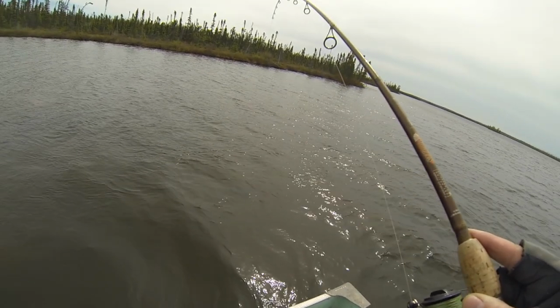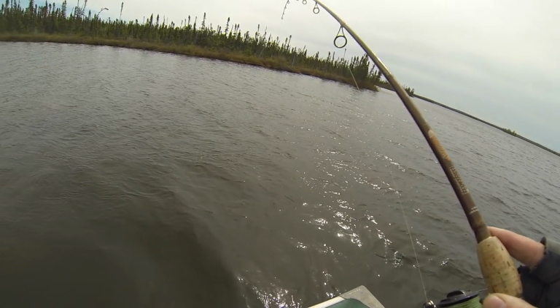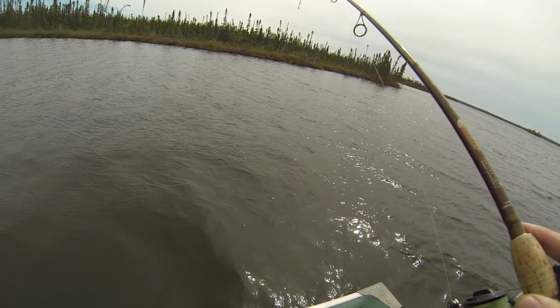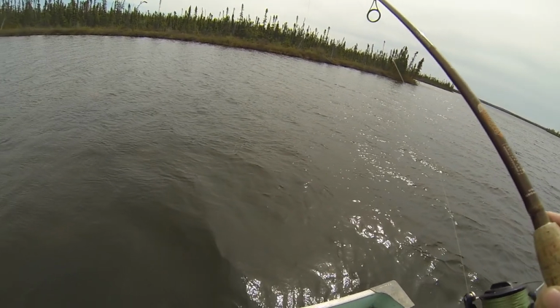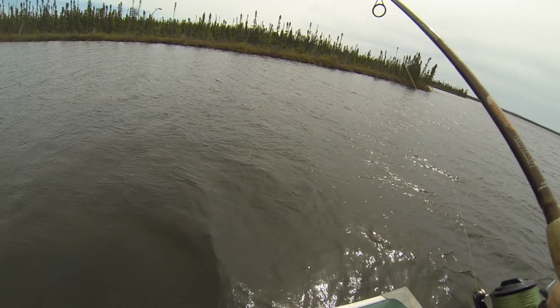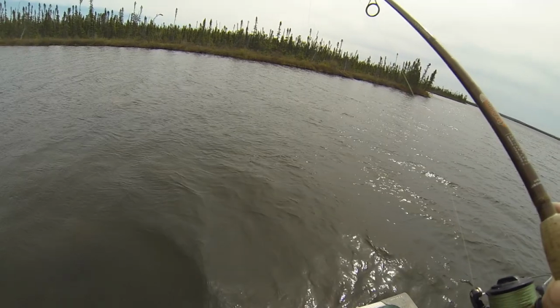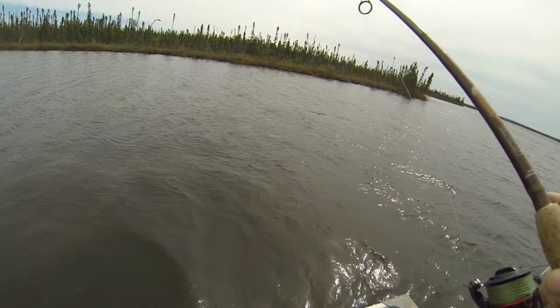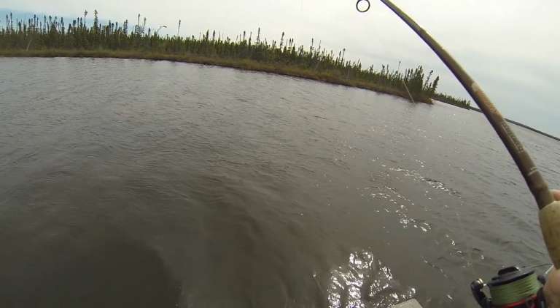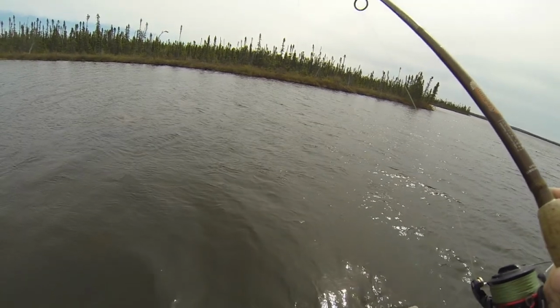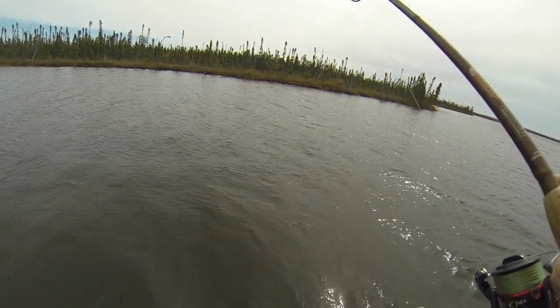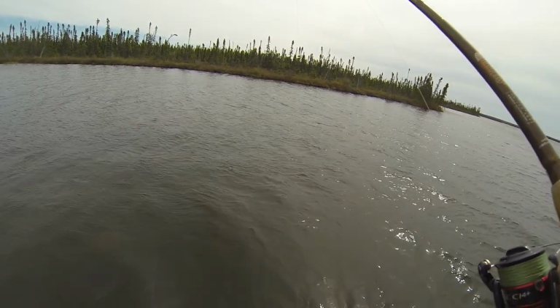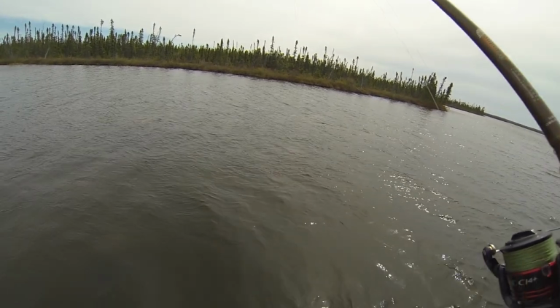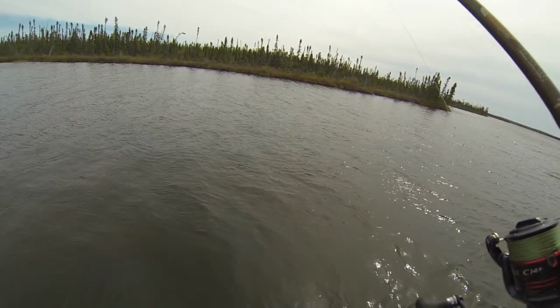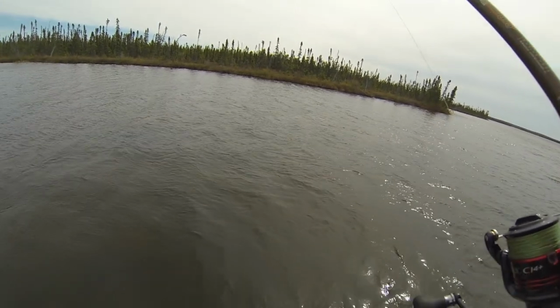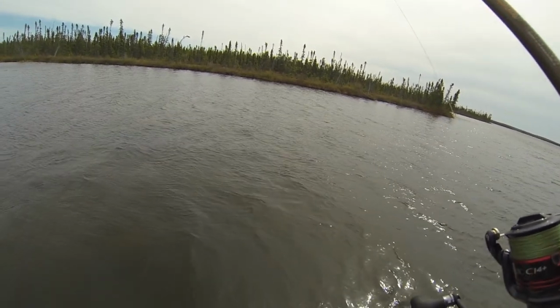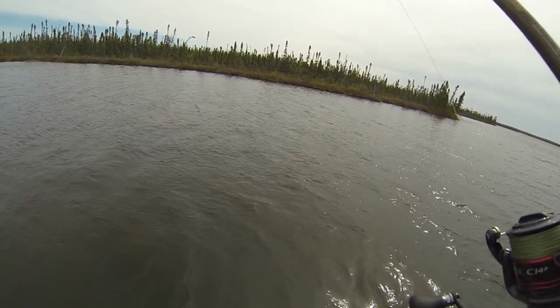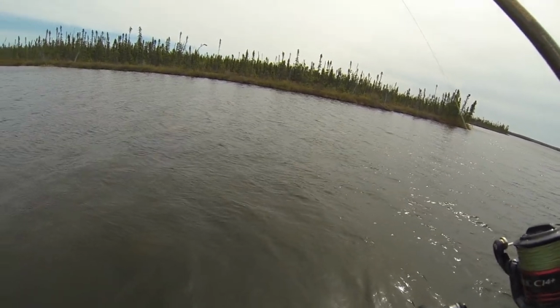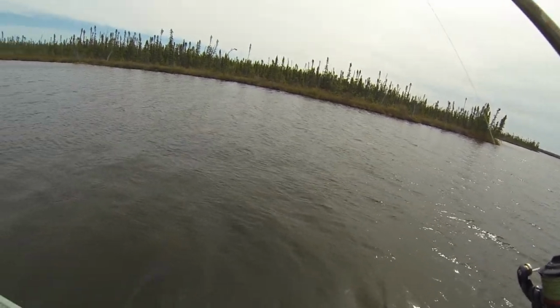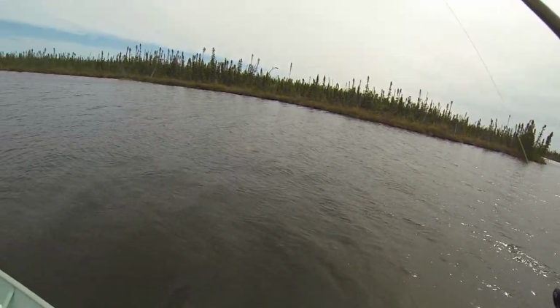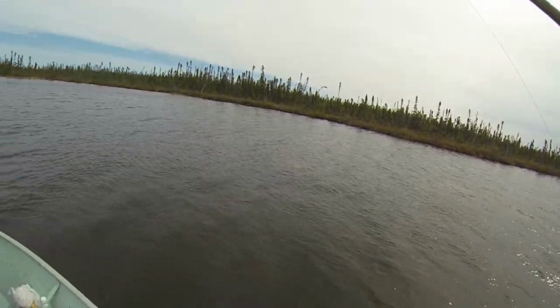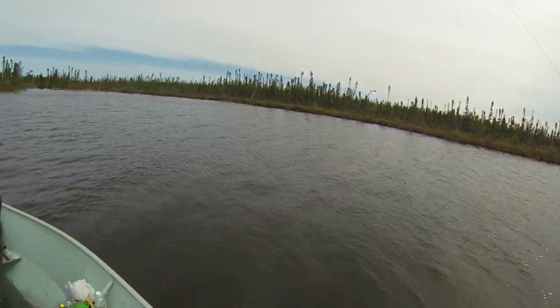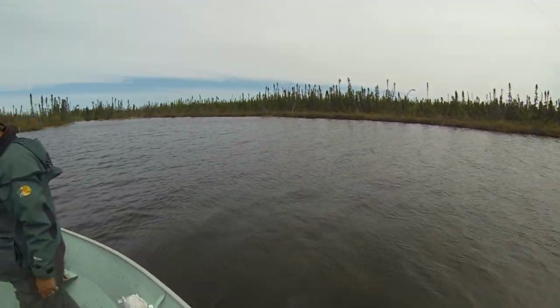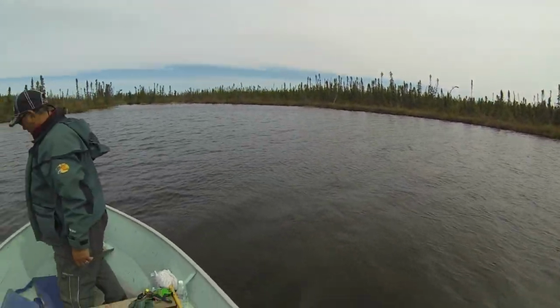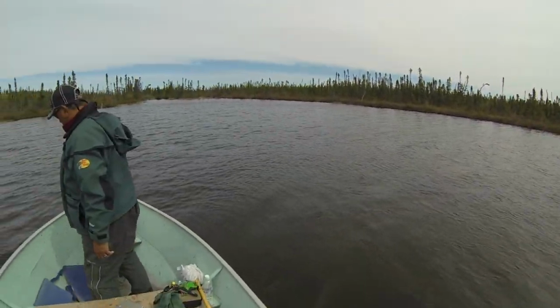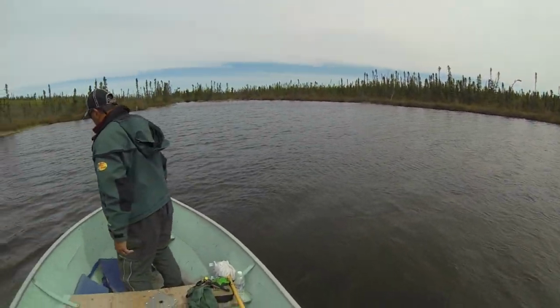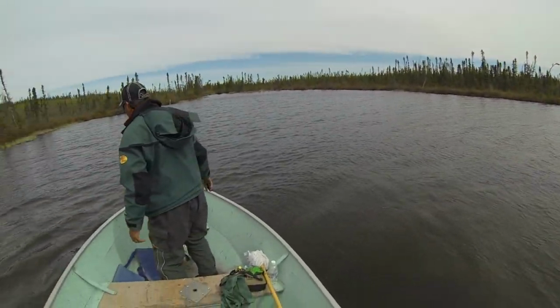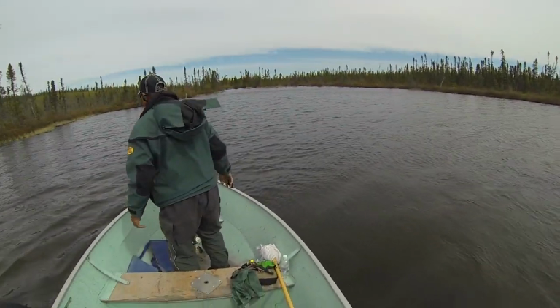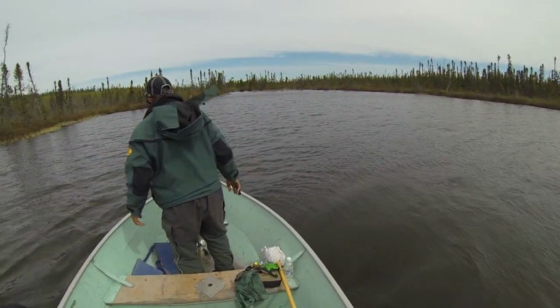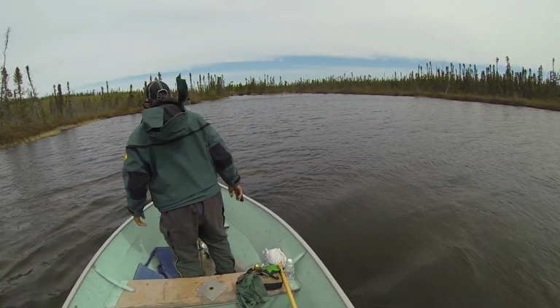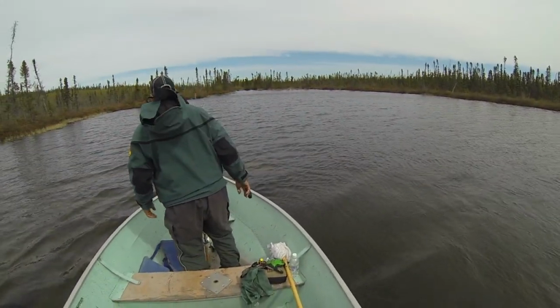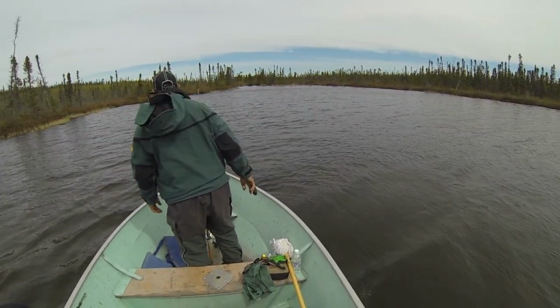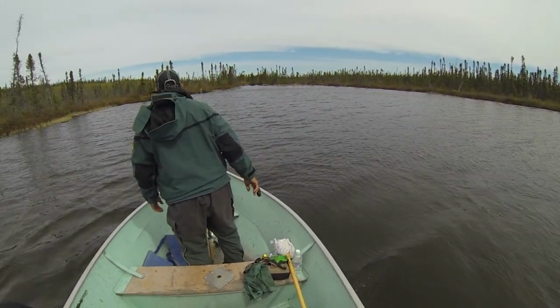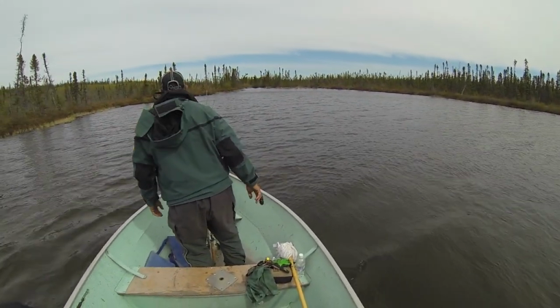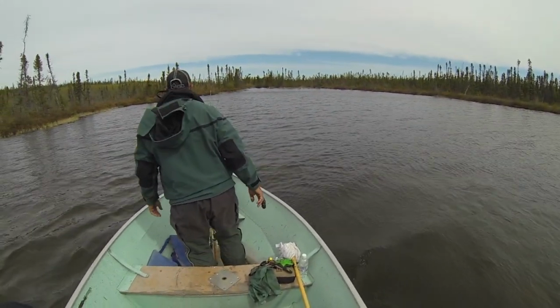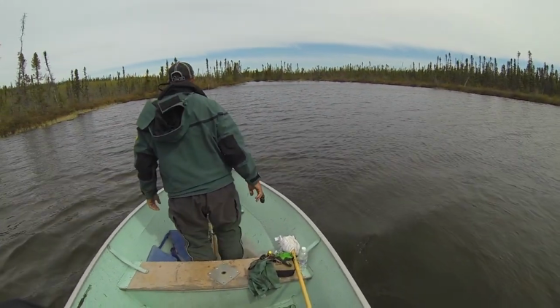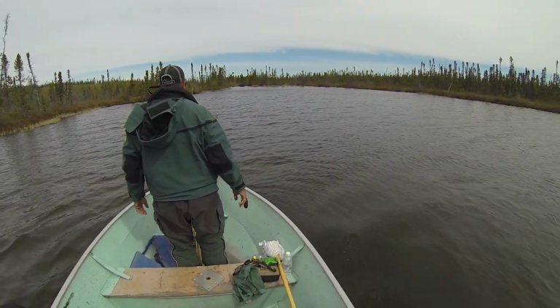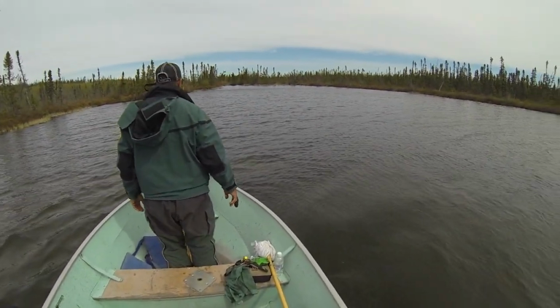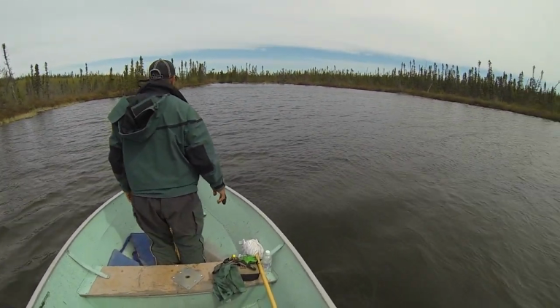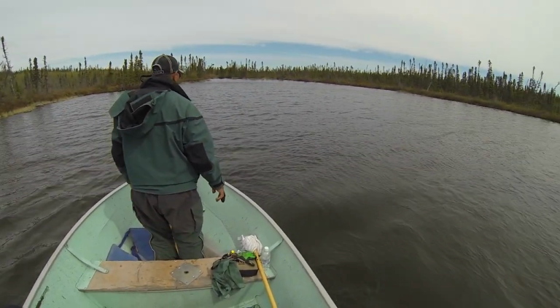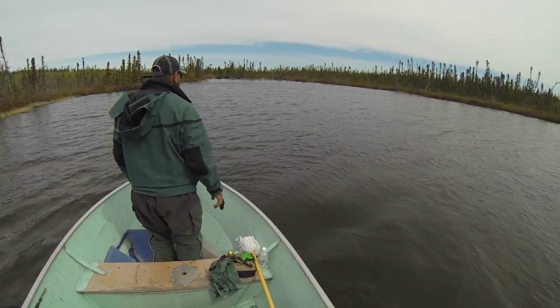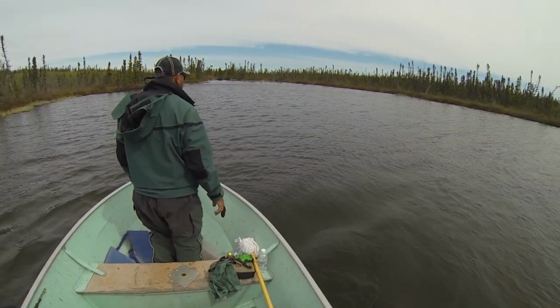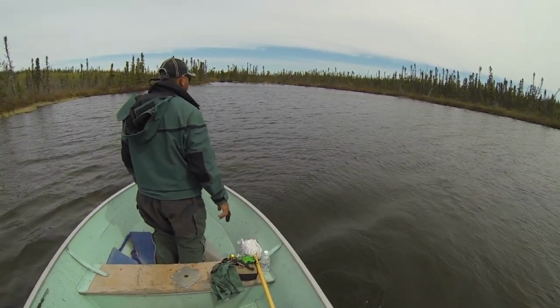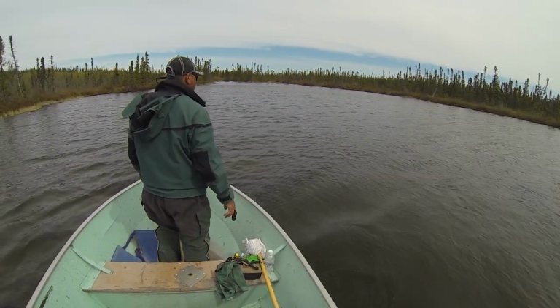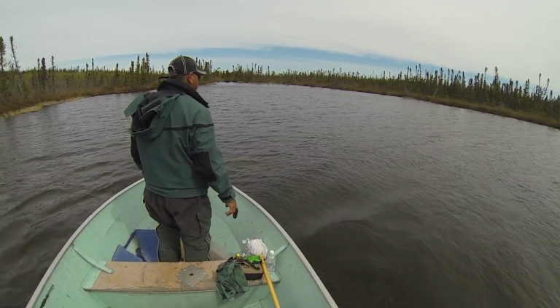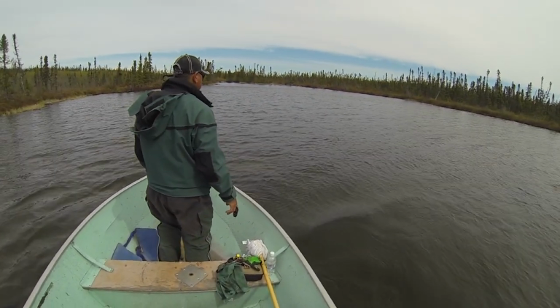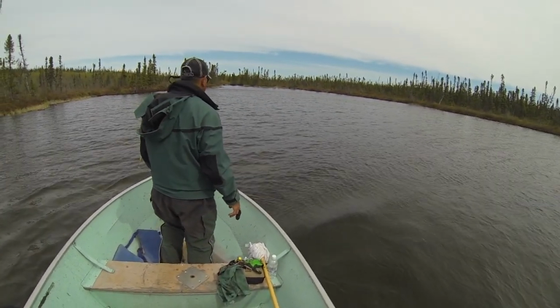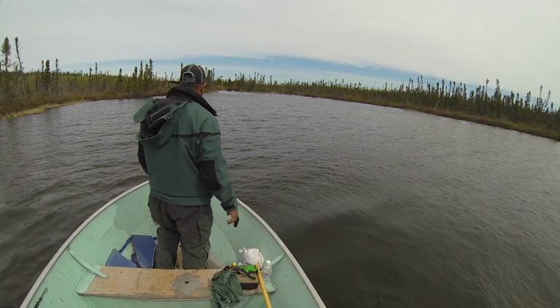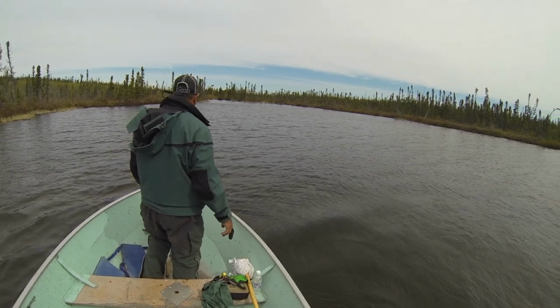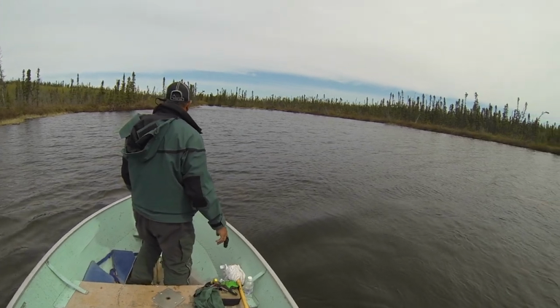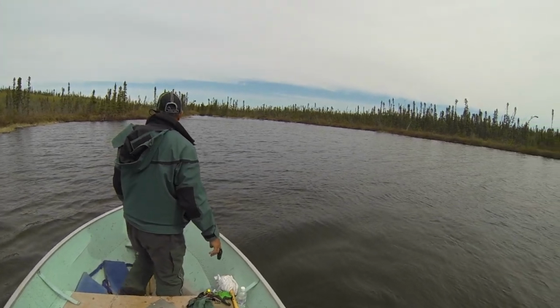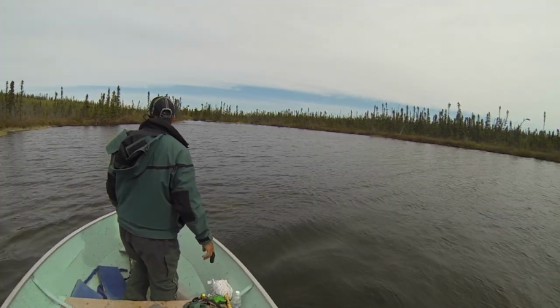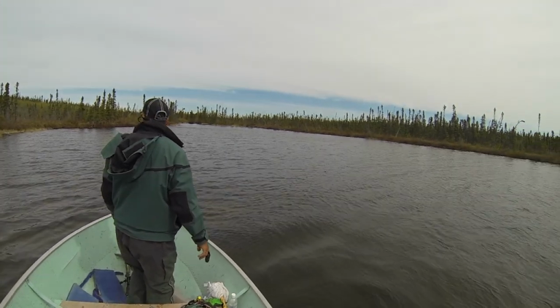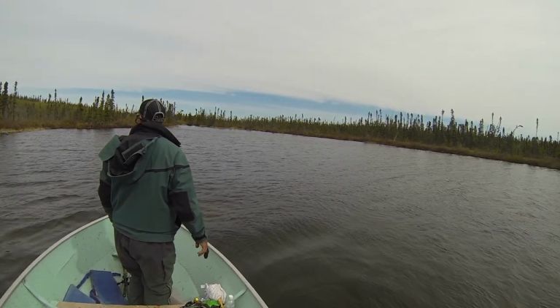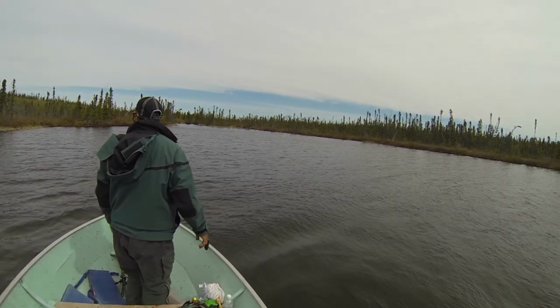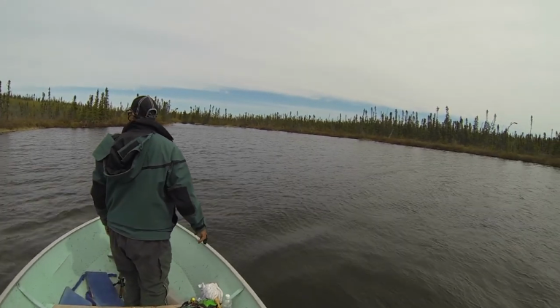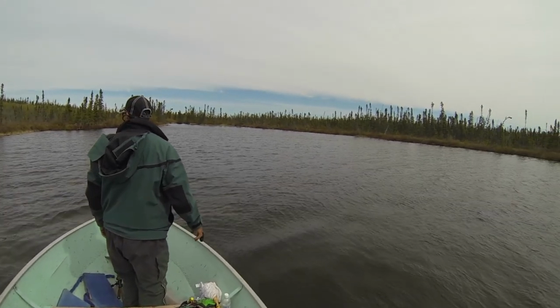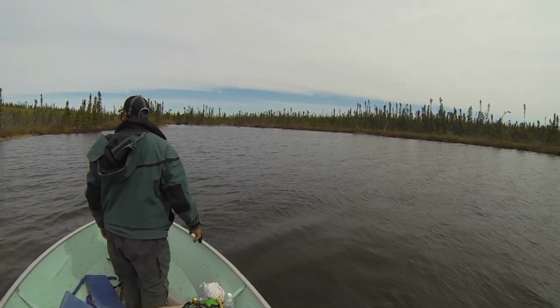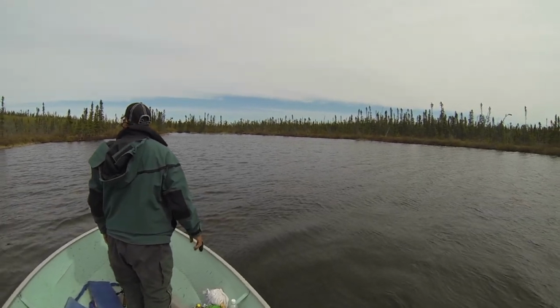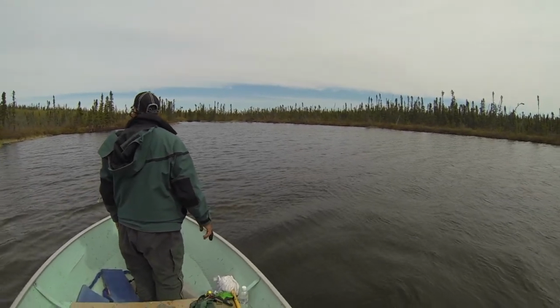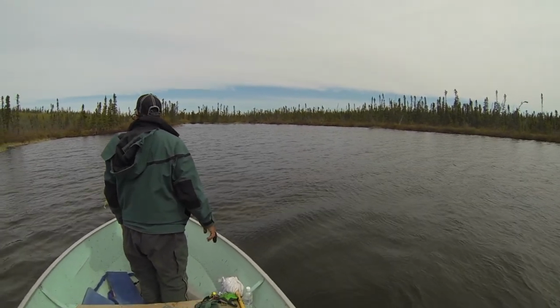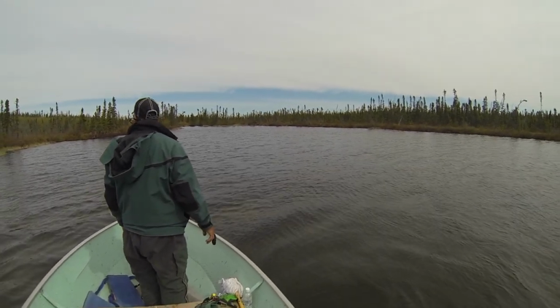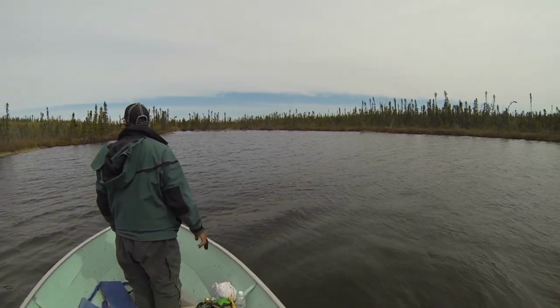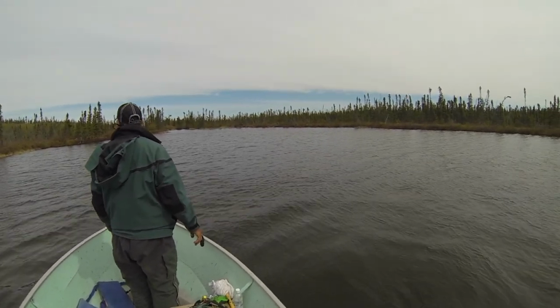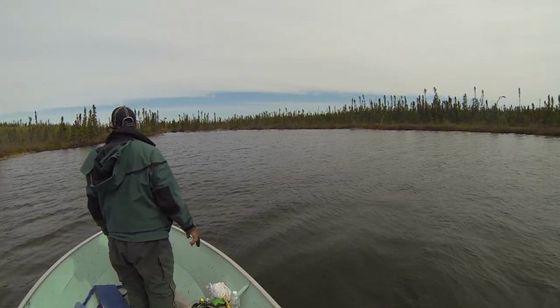I think we got a good one on here. Look at this back bay — there's a creek coming in this corner. It's absolutely perfect.